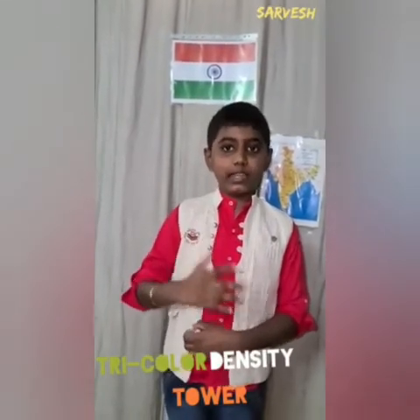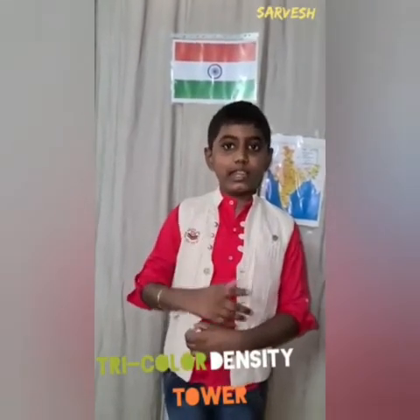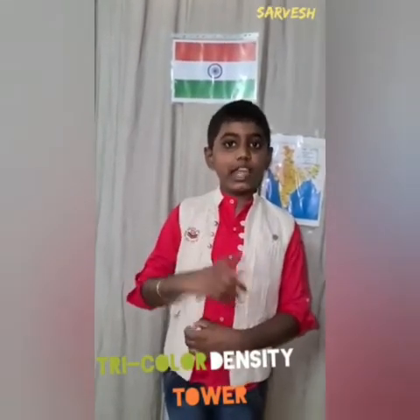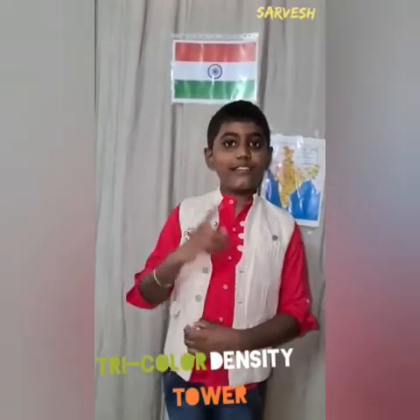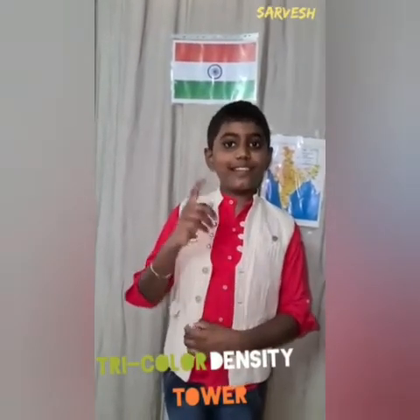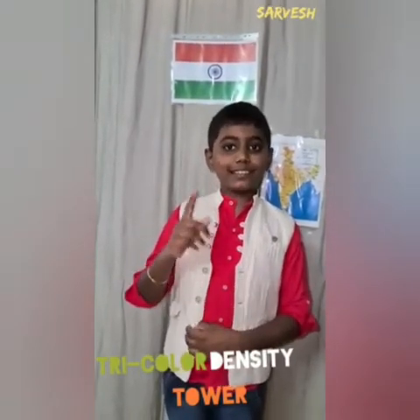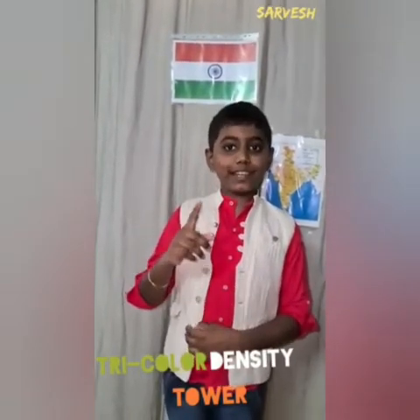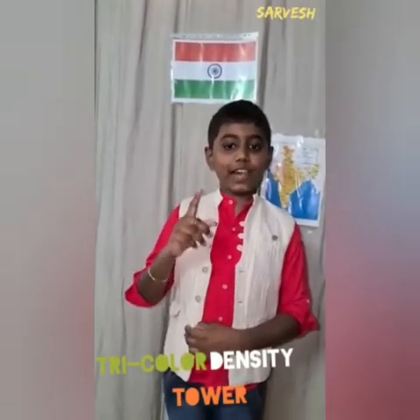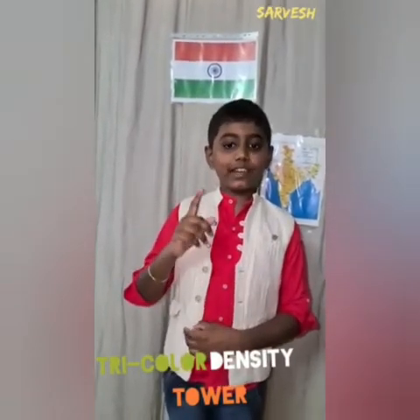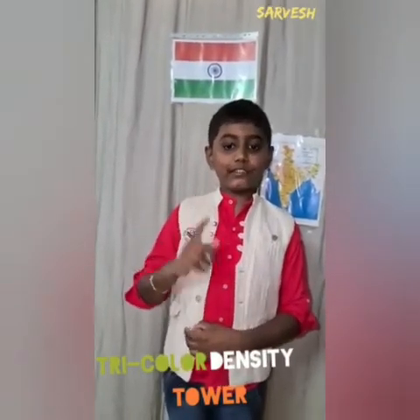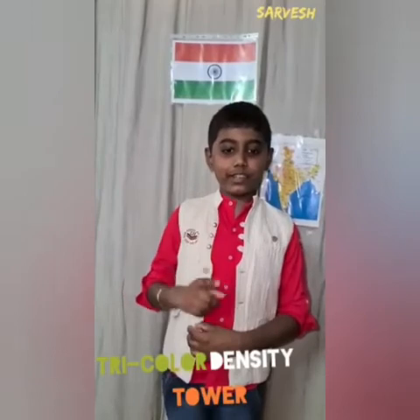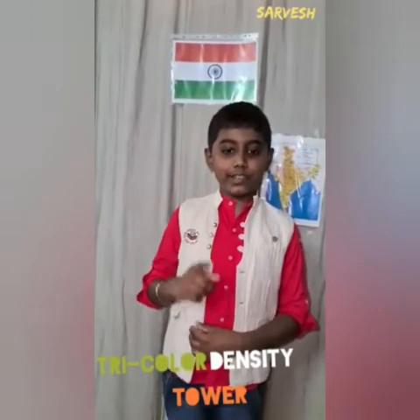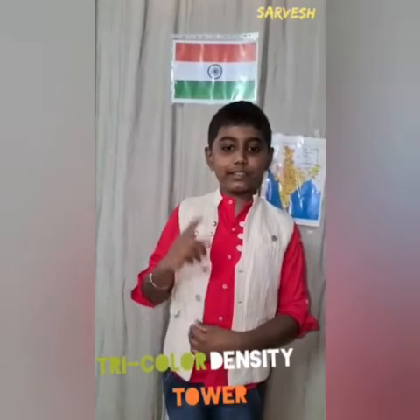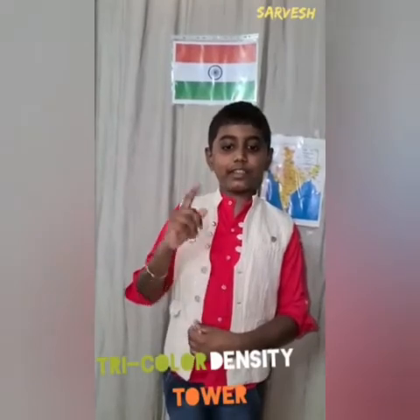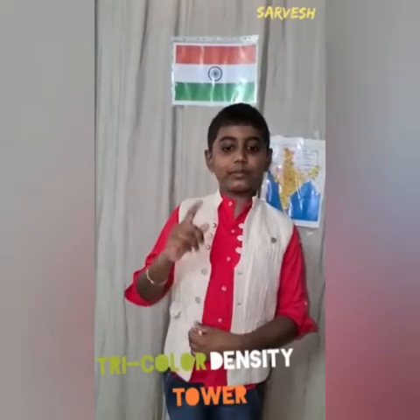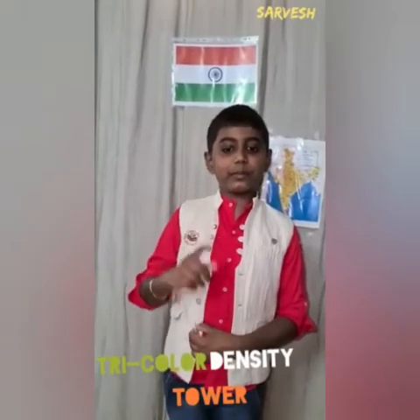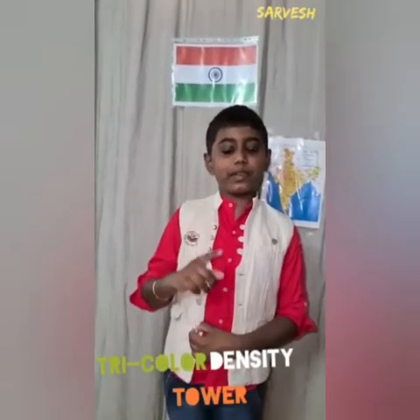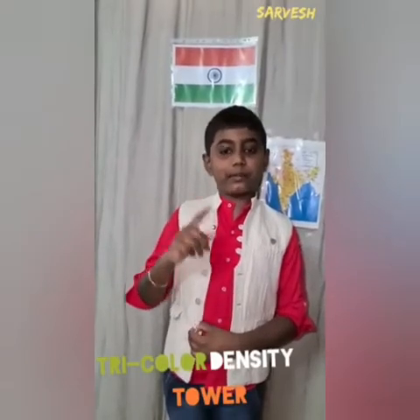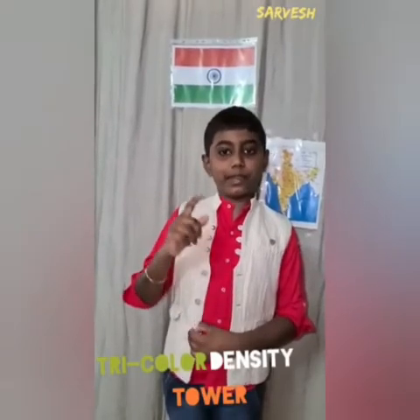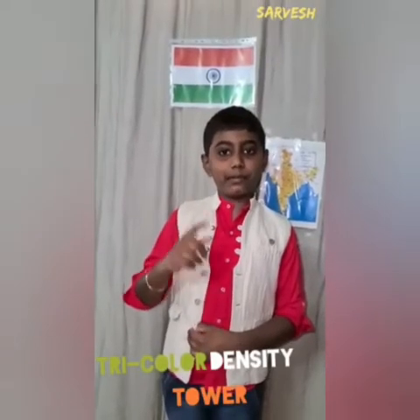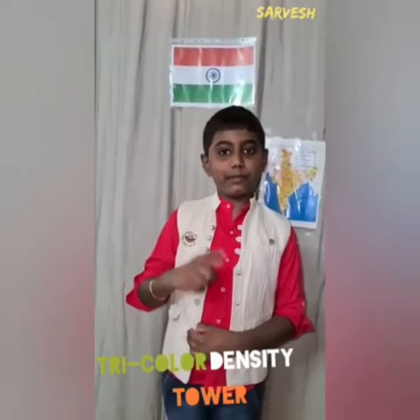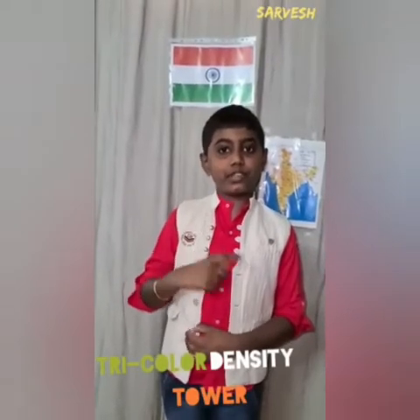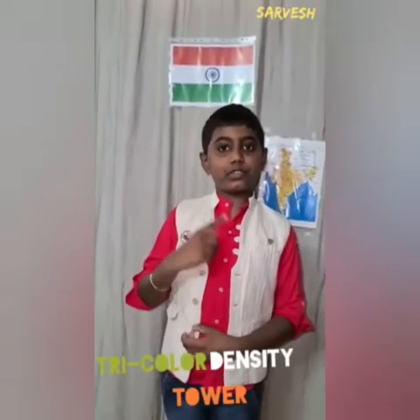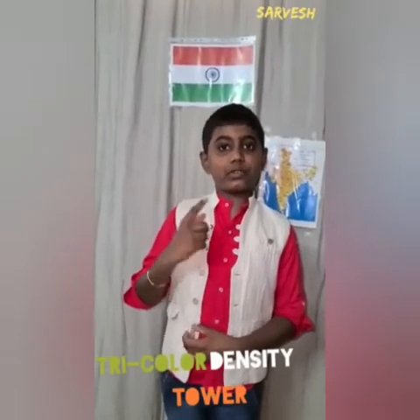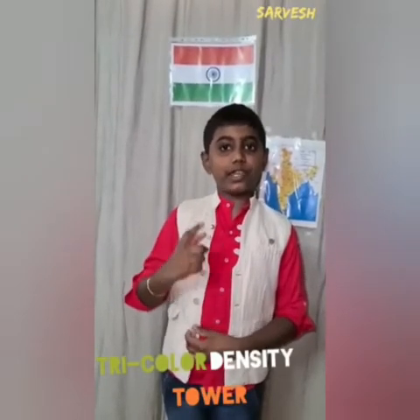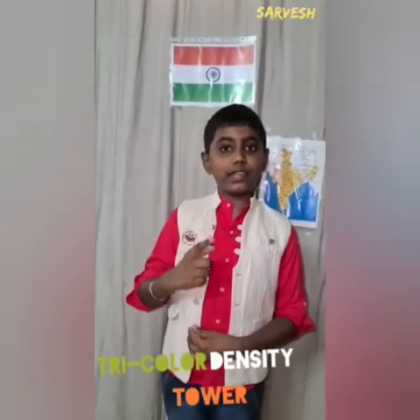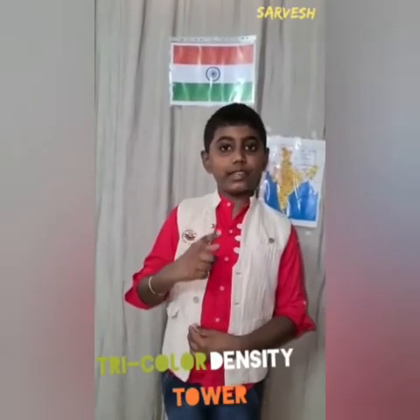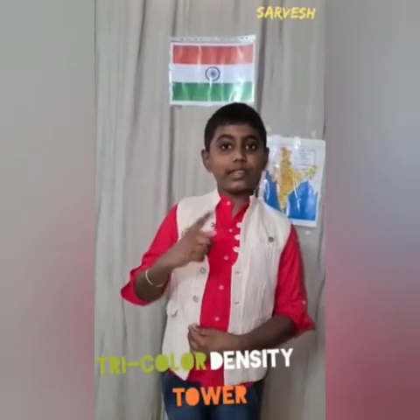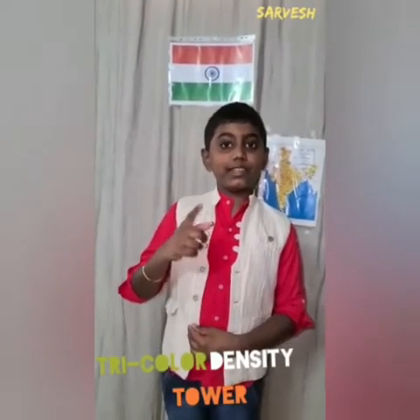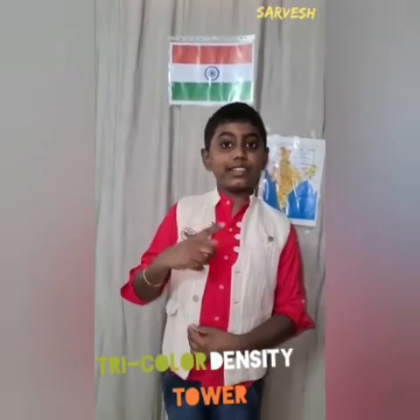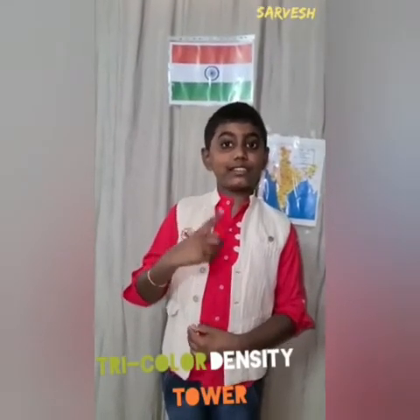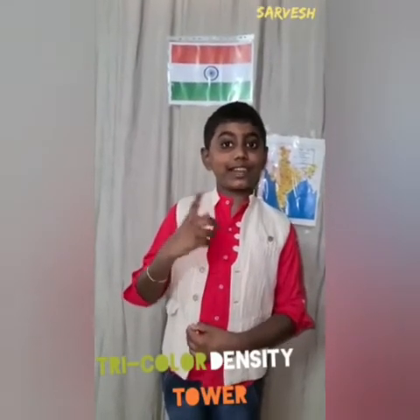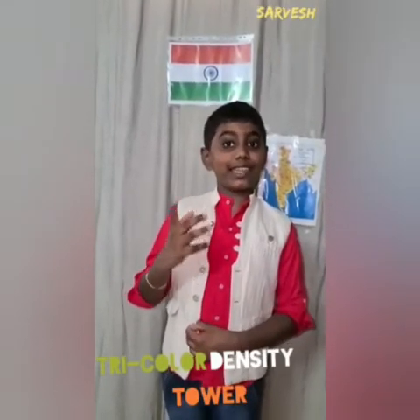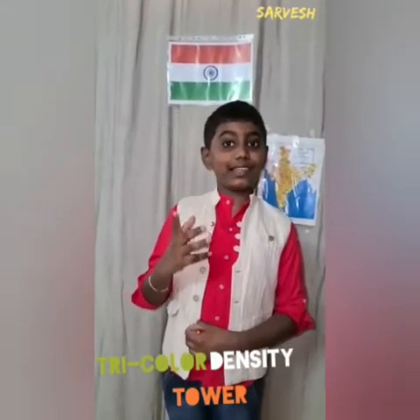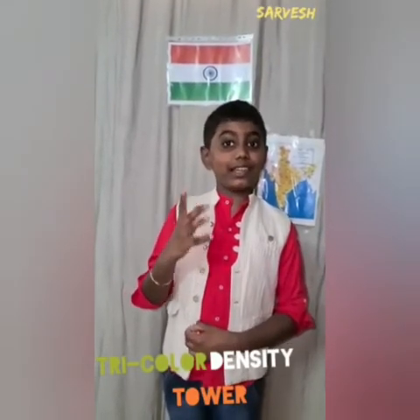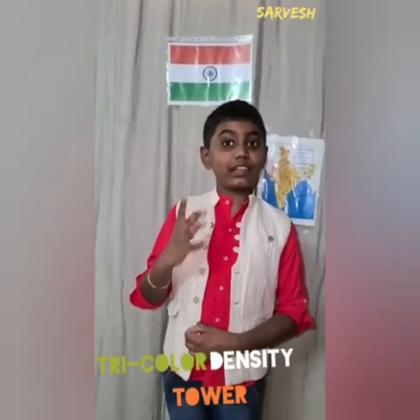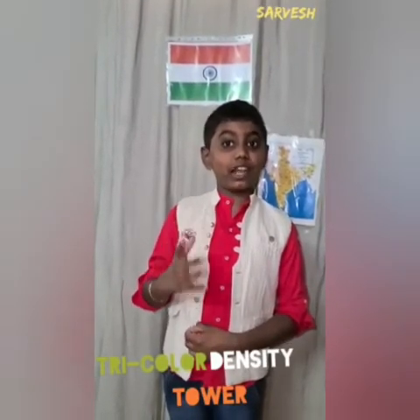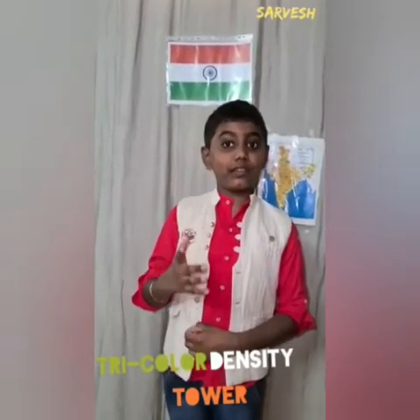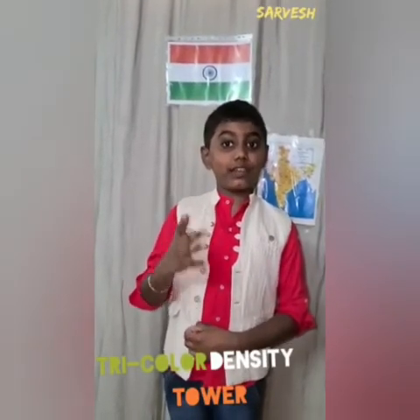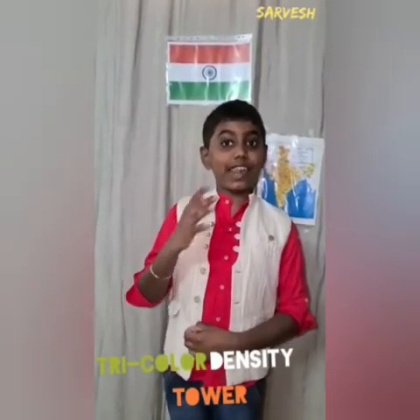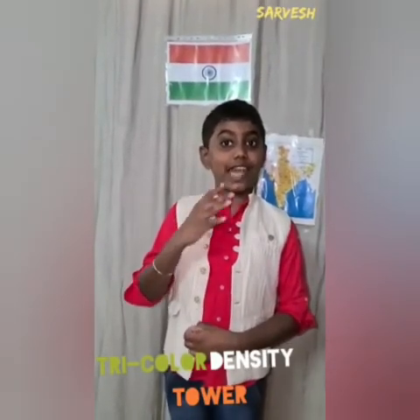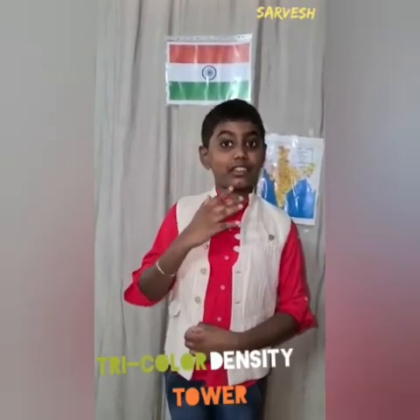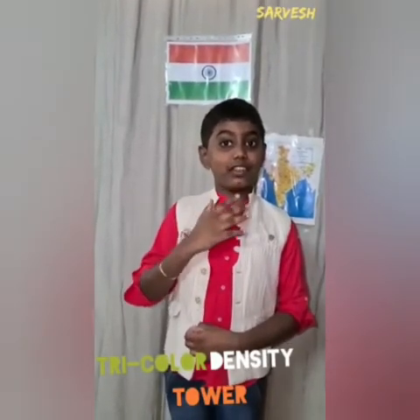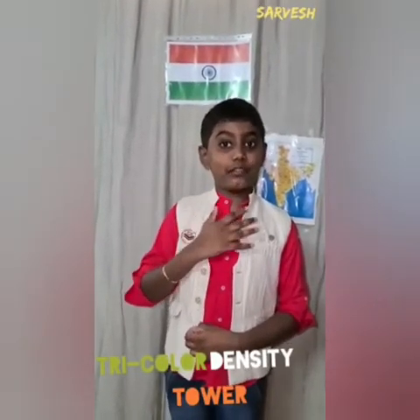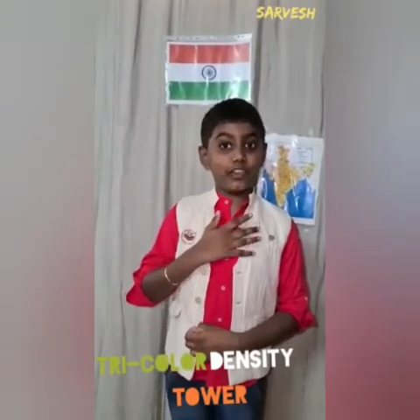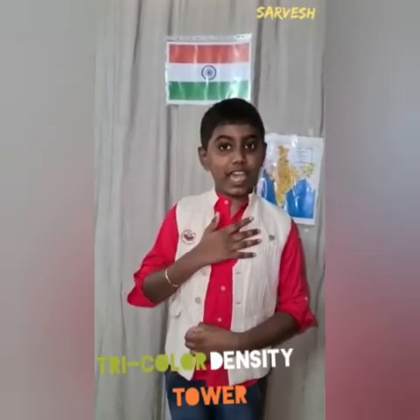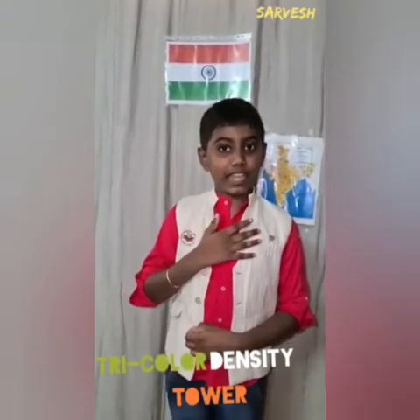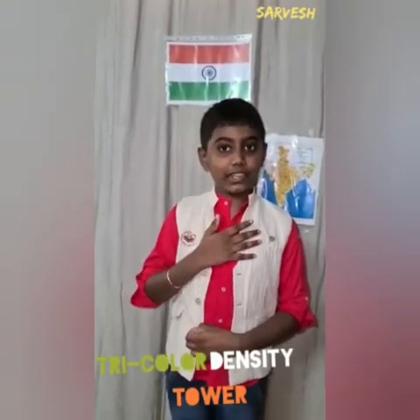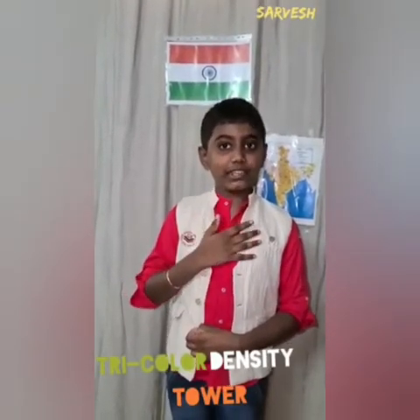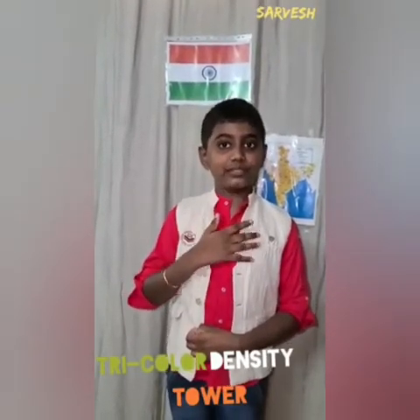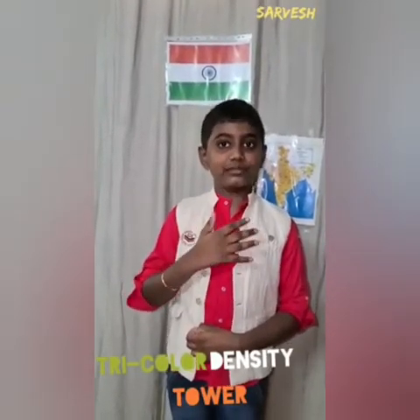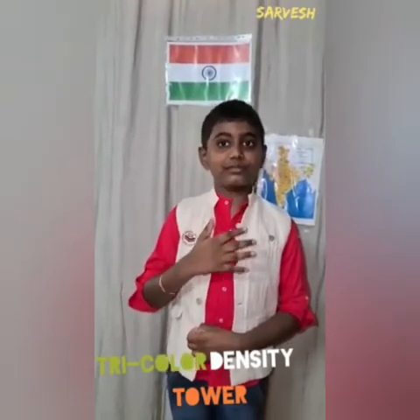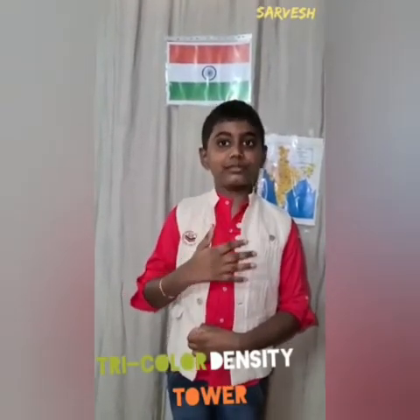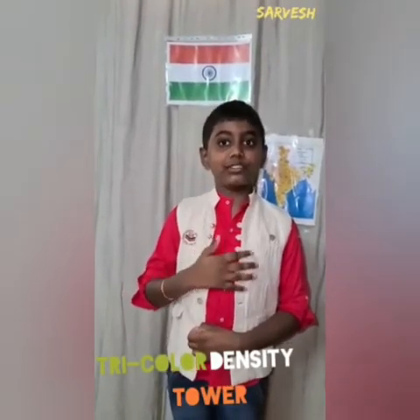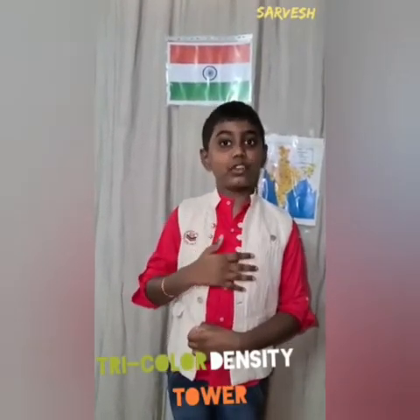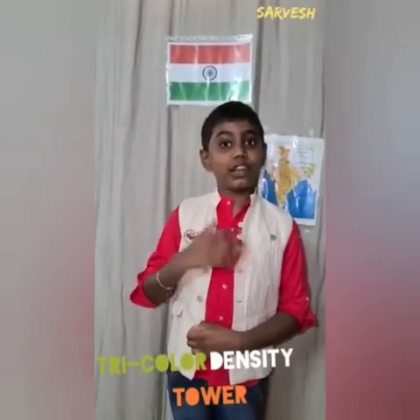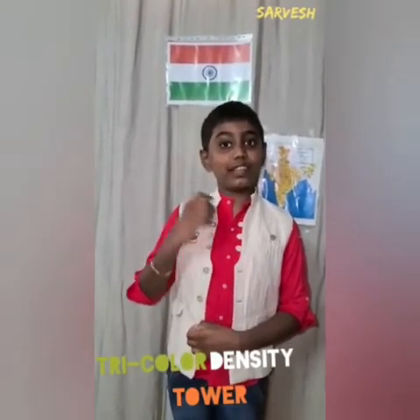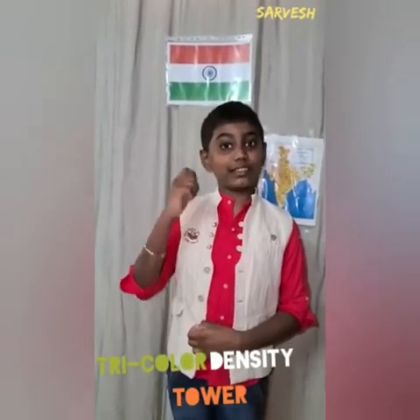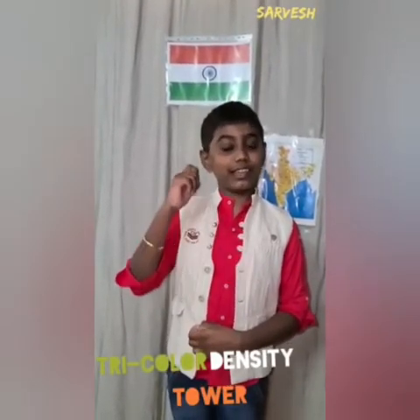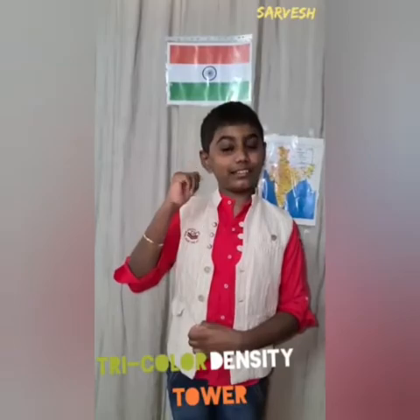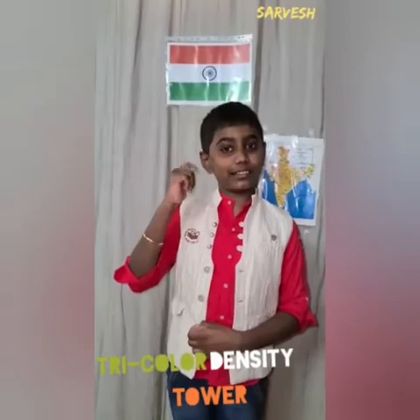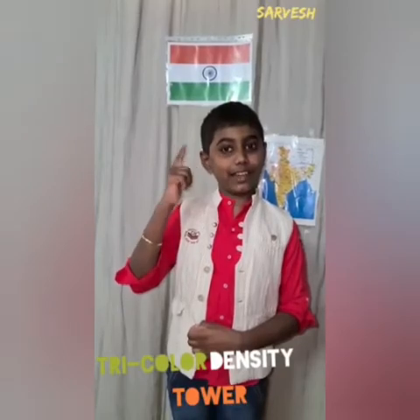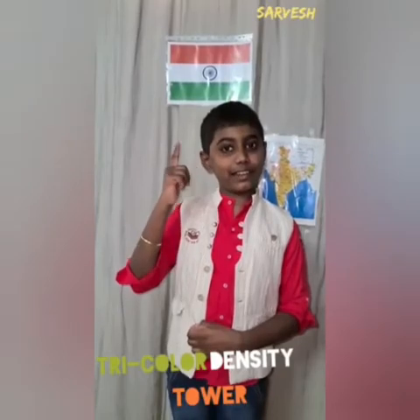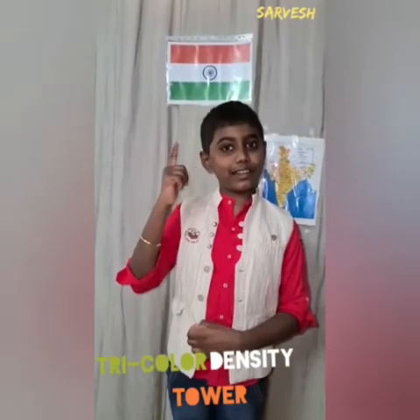Now, let's start with this experiment by showing the tricolor of a national flag. Let's get started.